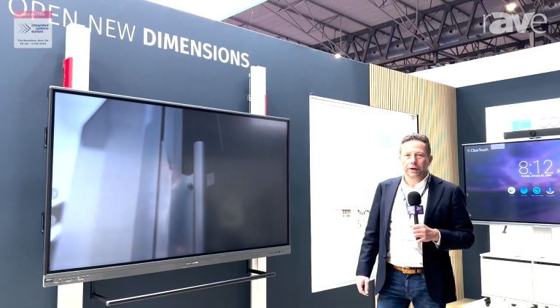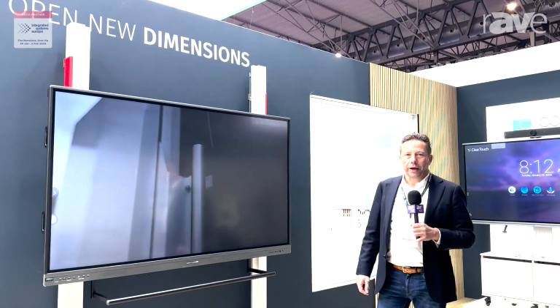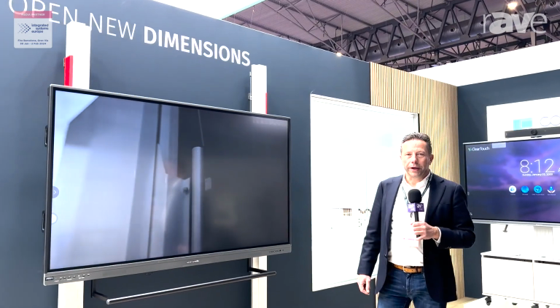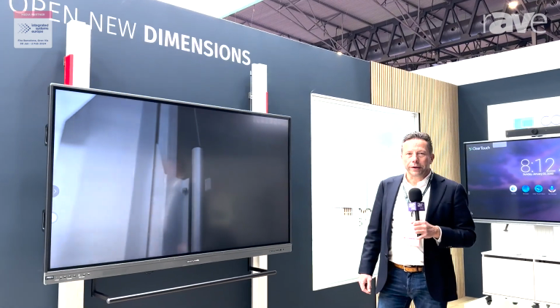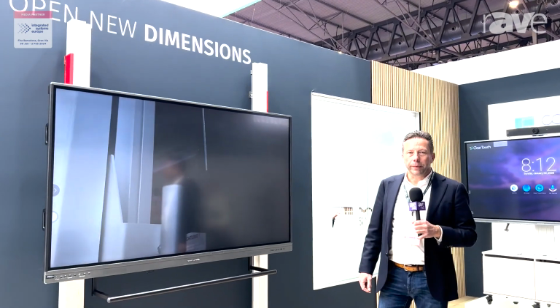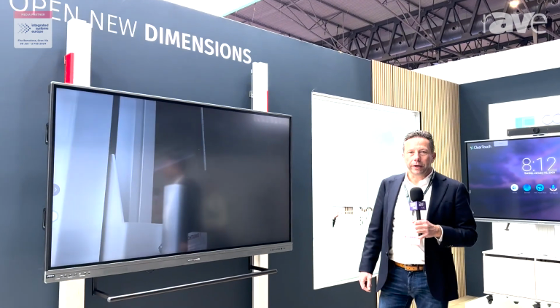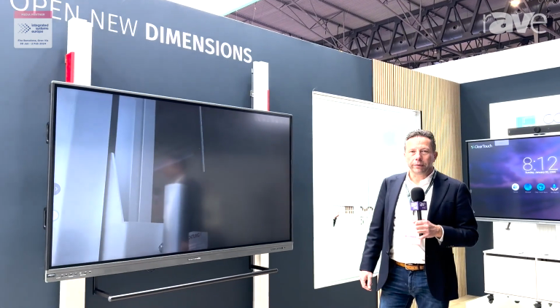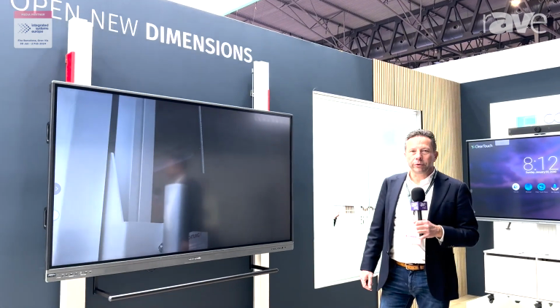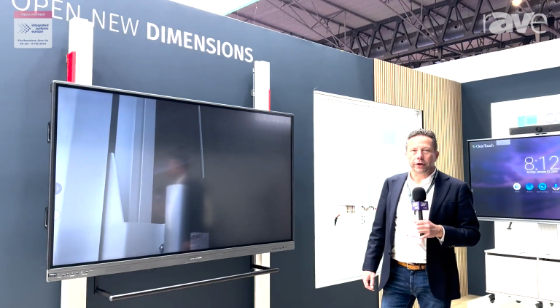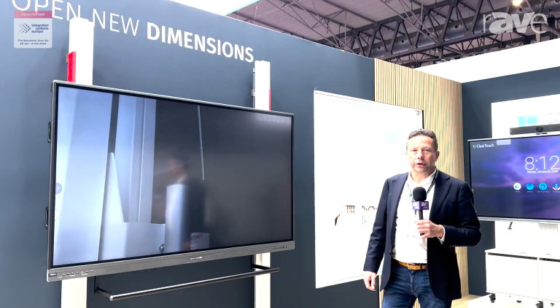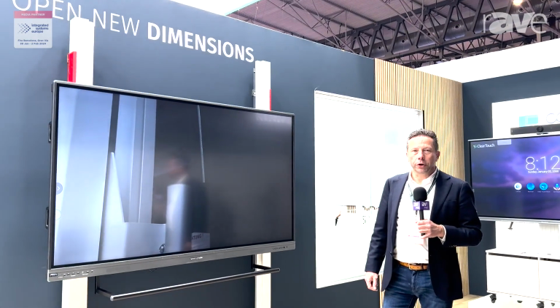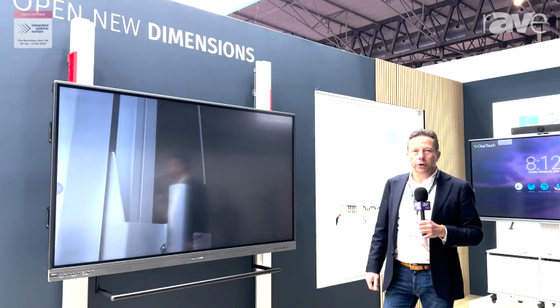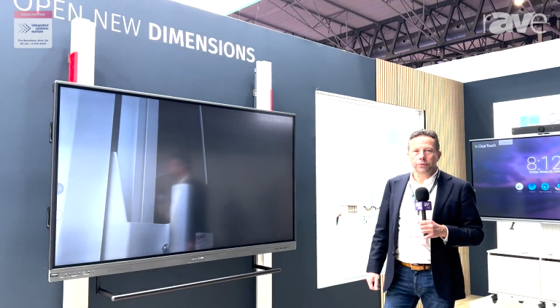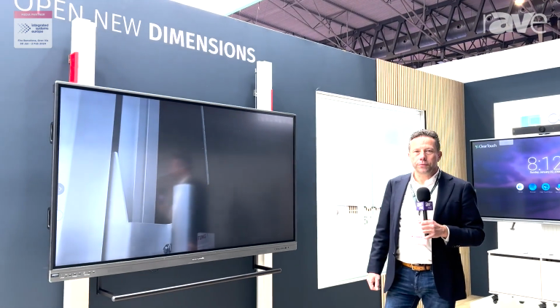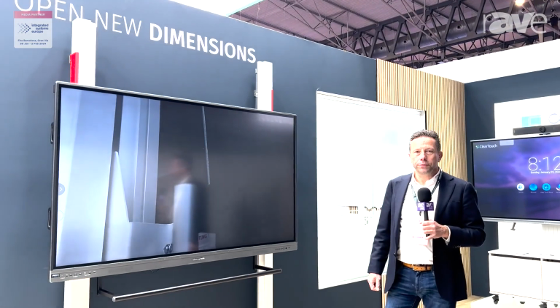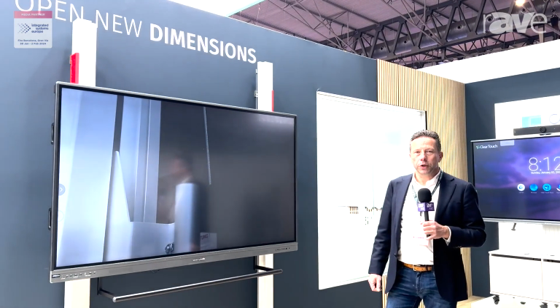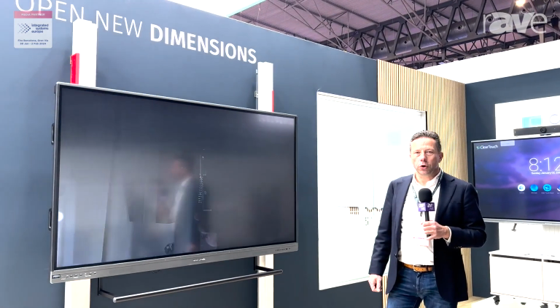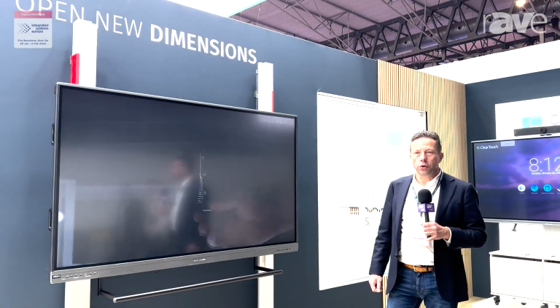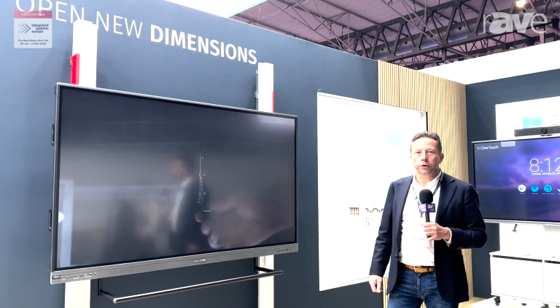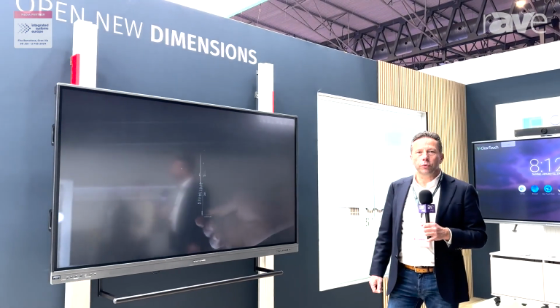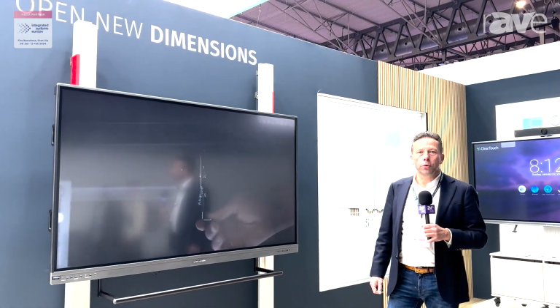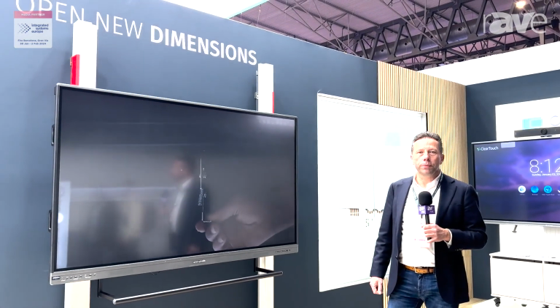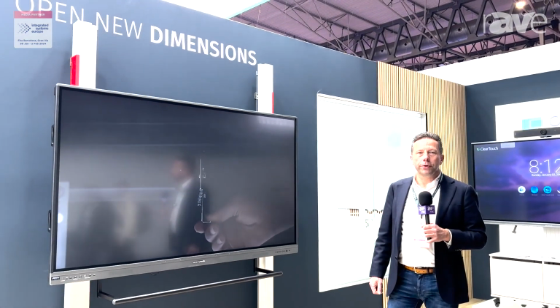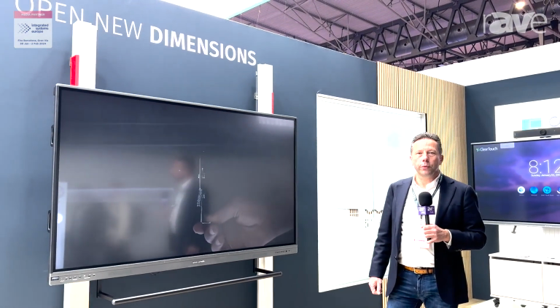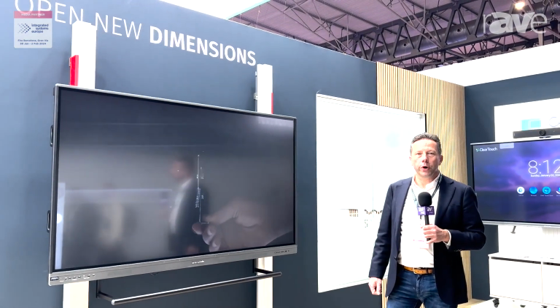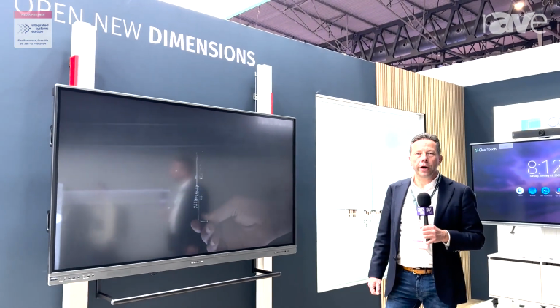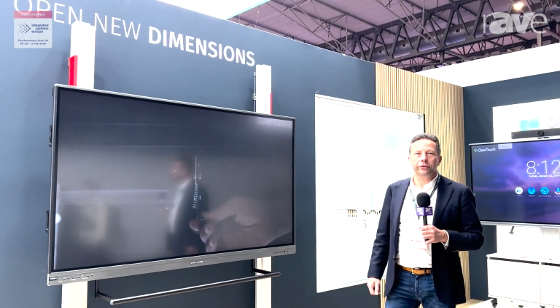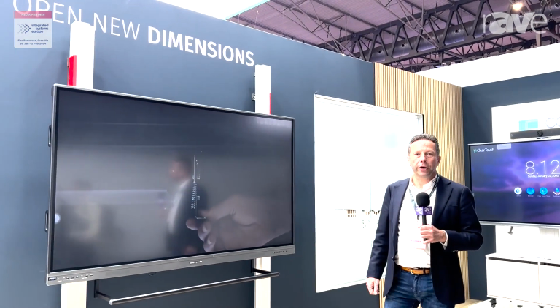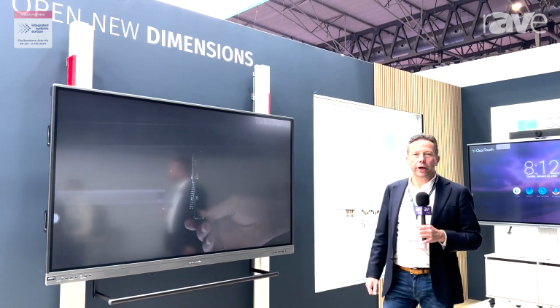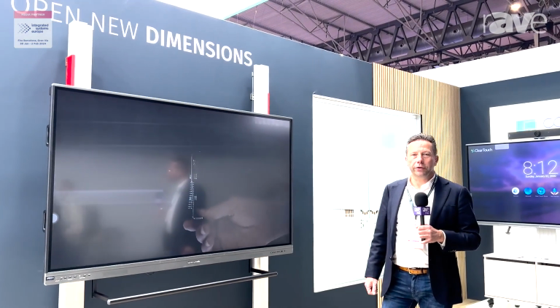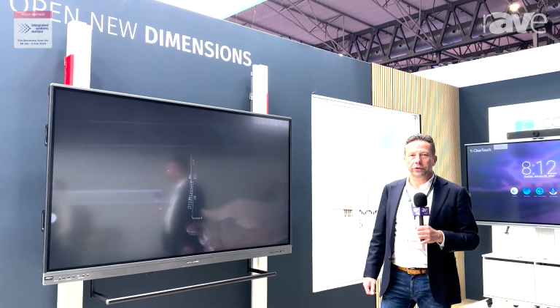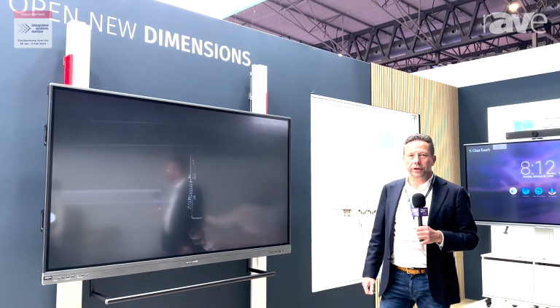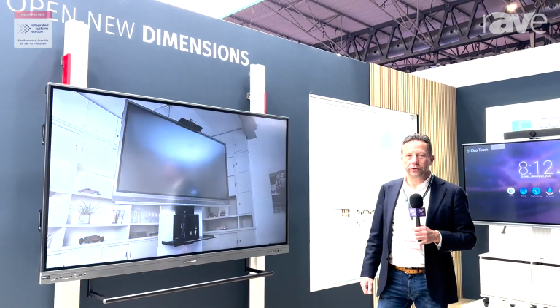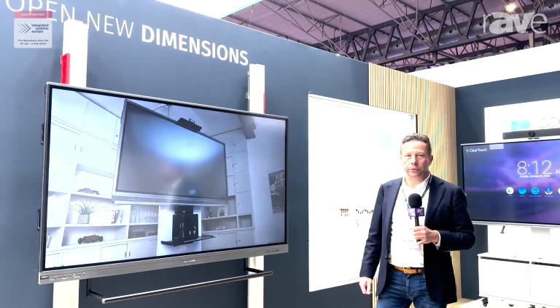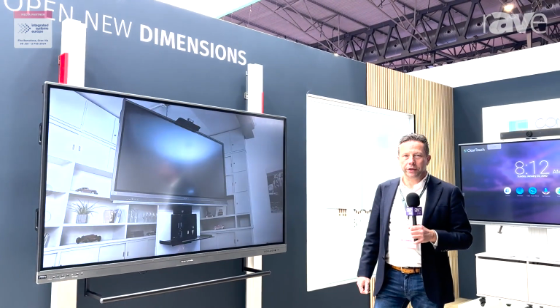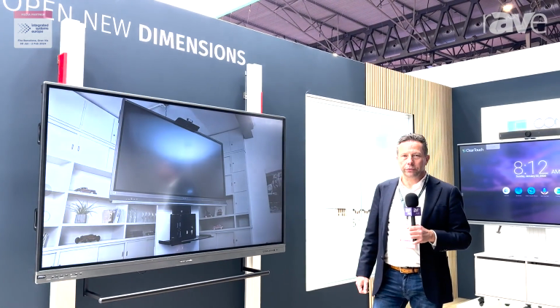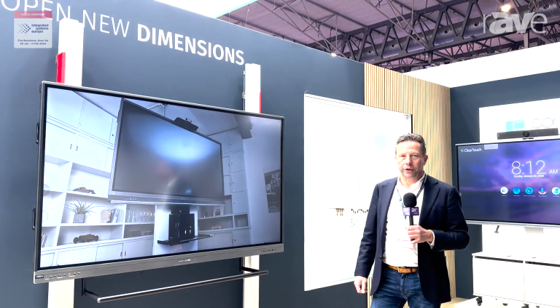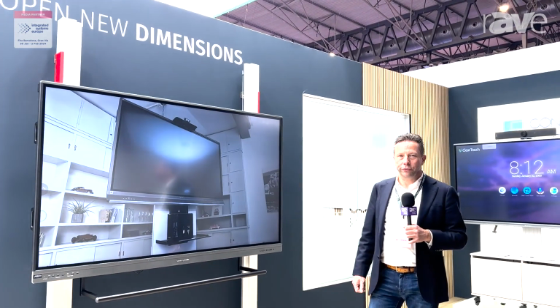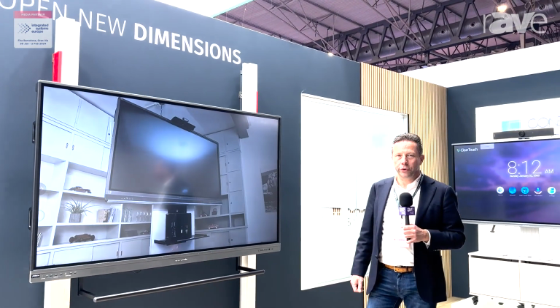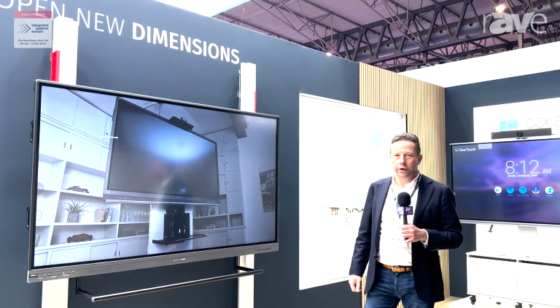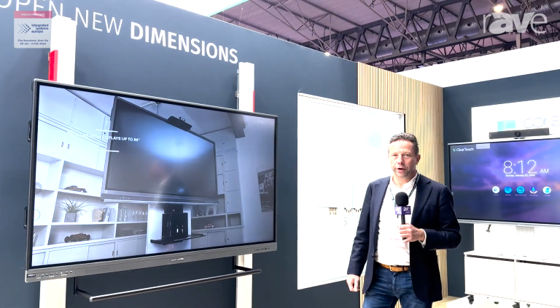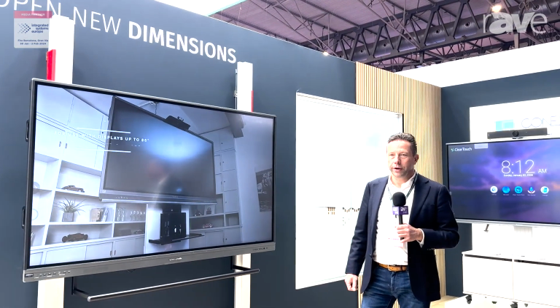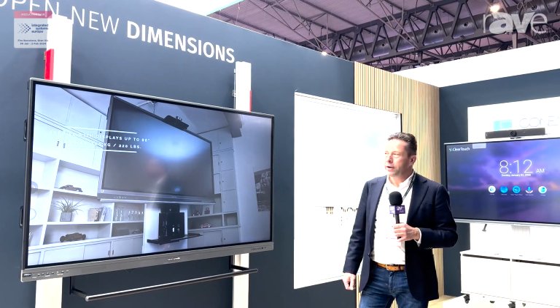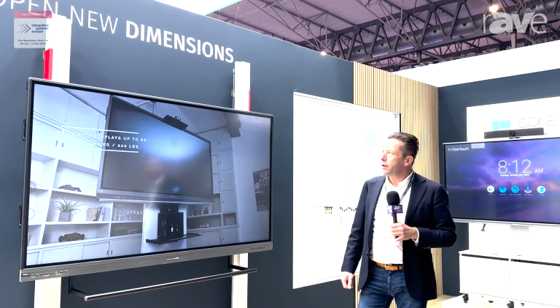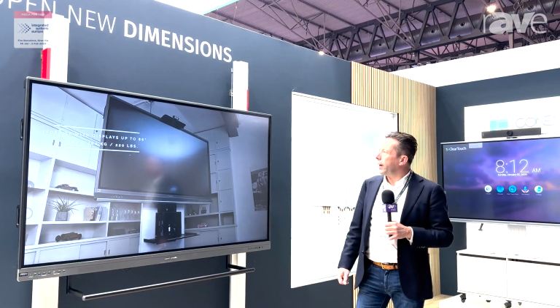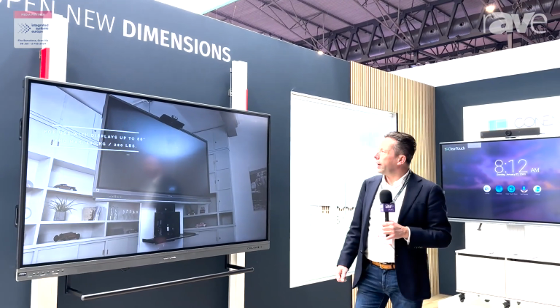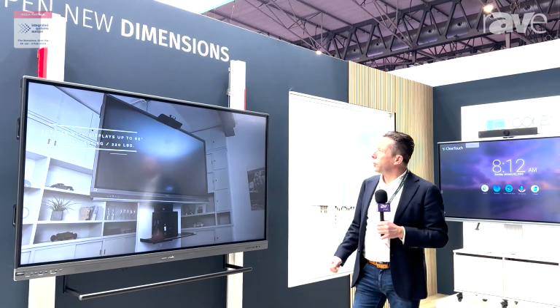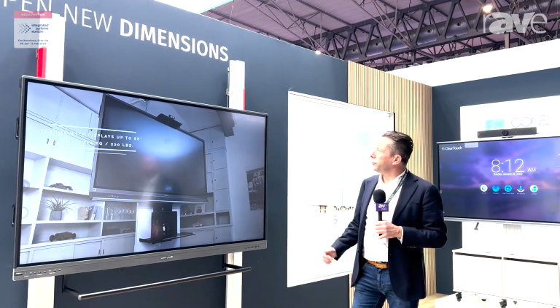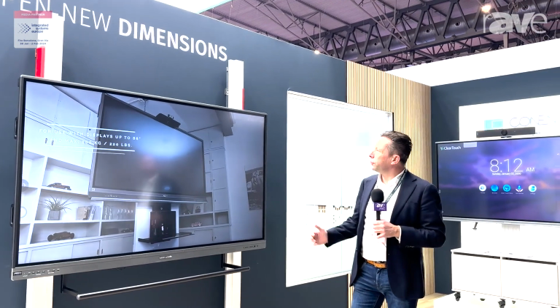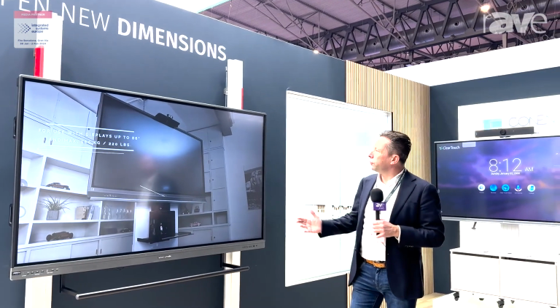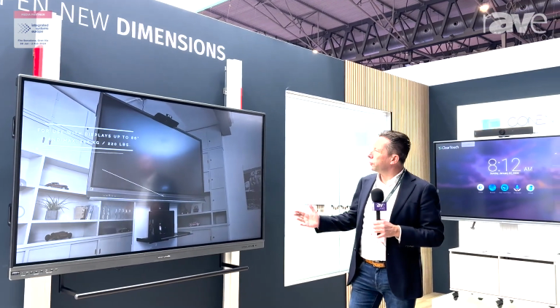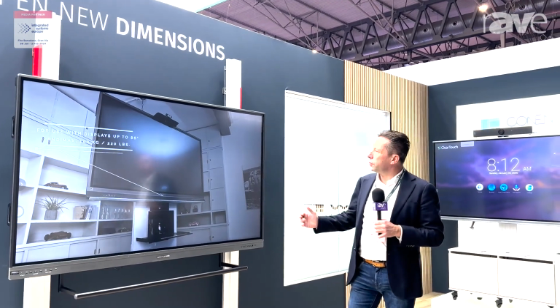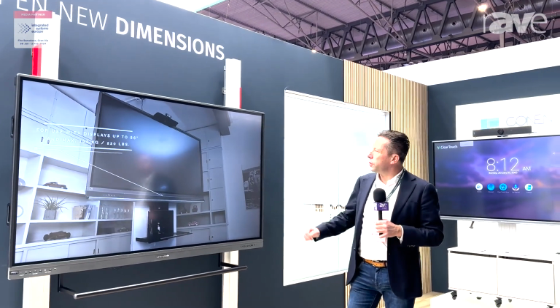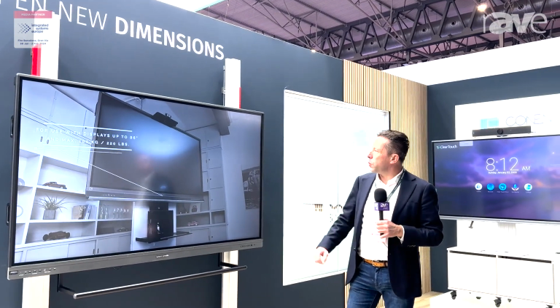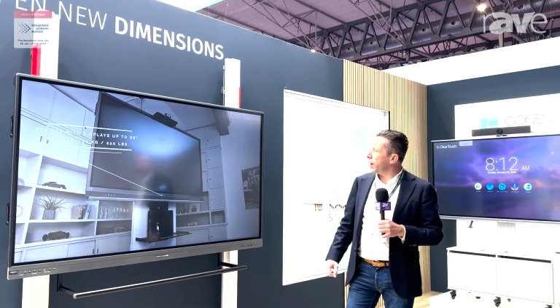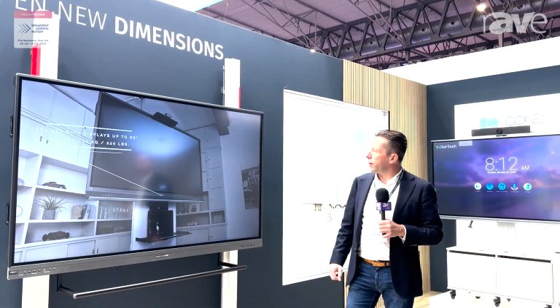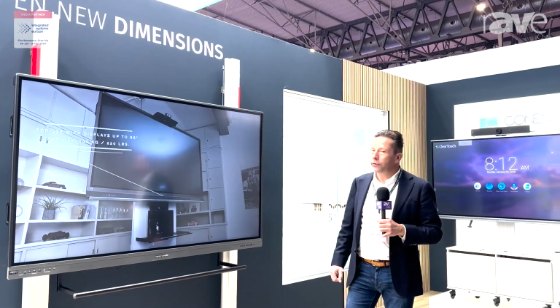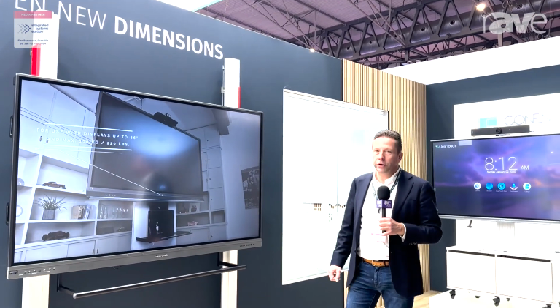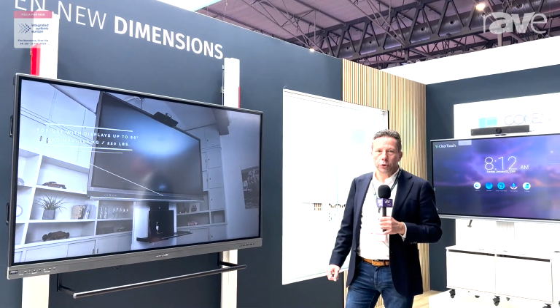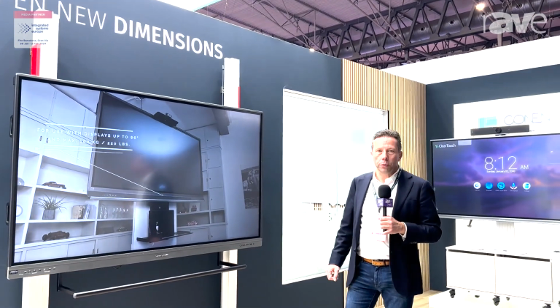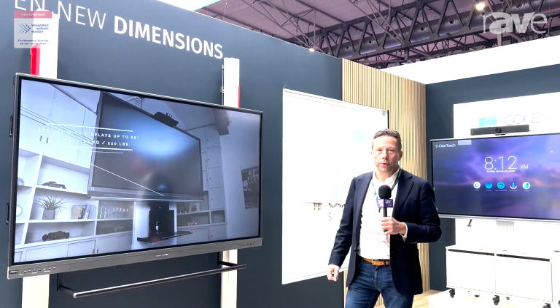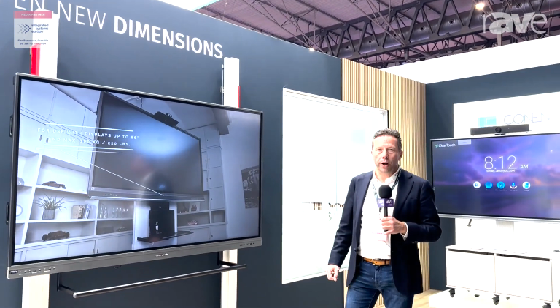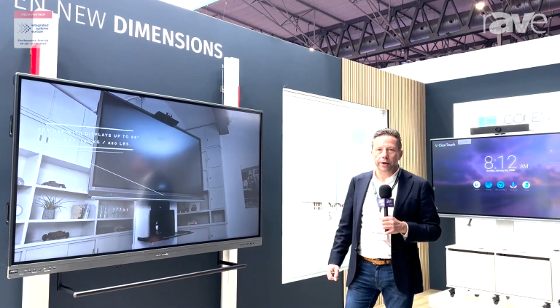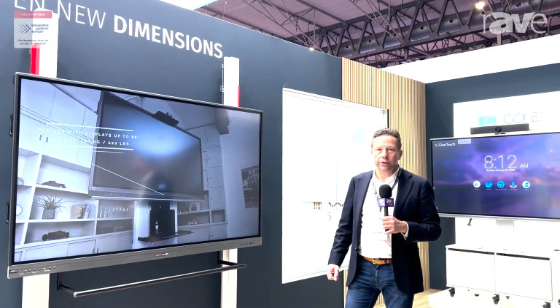Hi, my name is Arnaud from Conen Group. We are at ISE 2024 and I wanted to show you one of our new products.